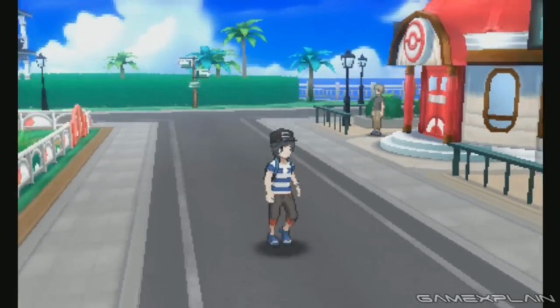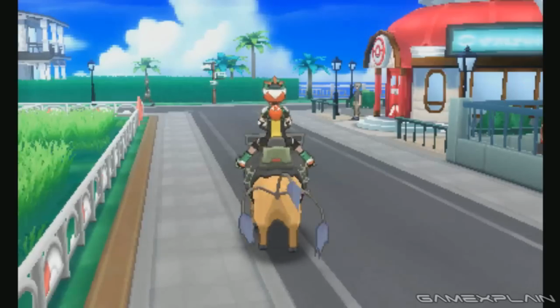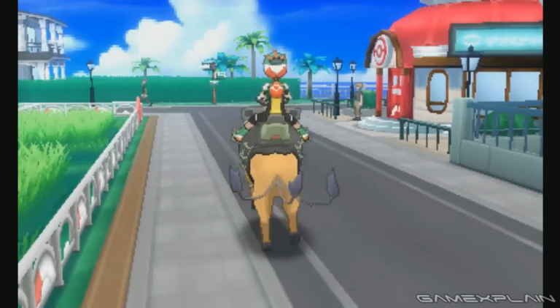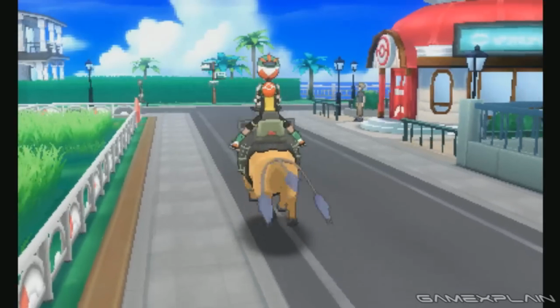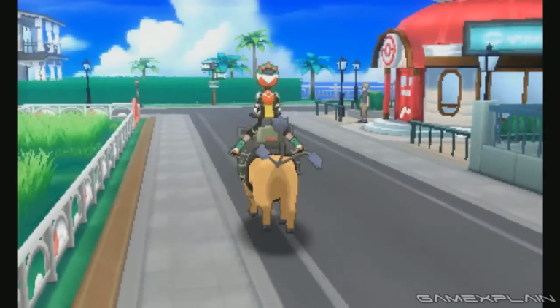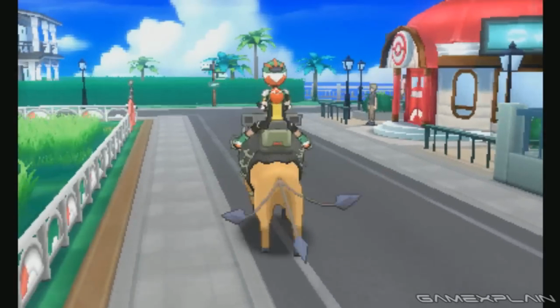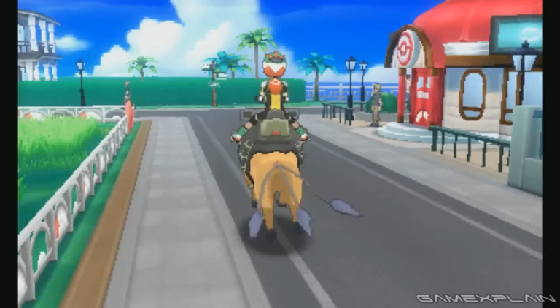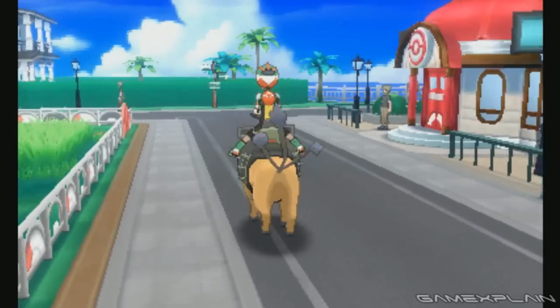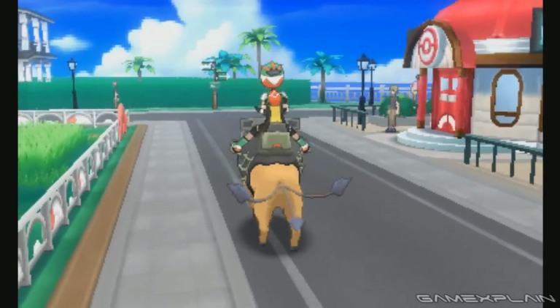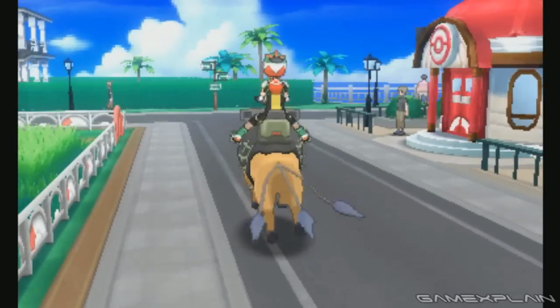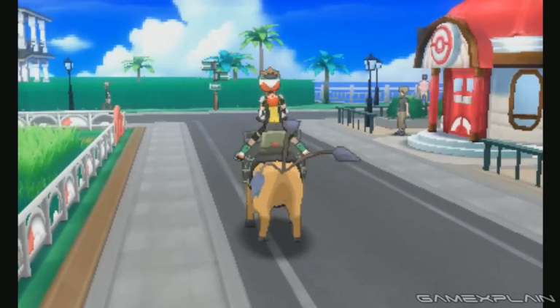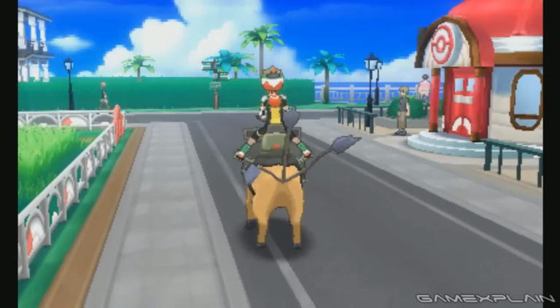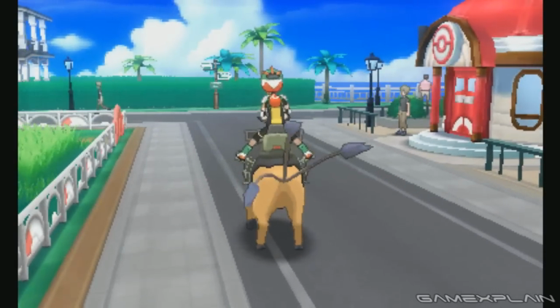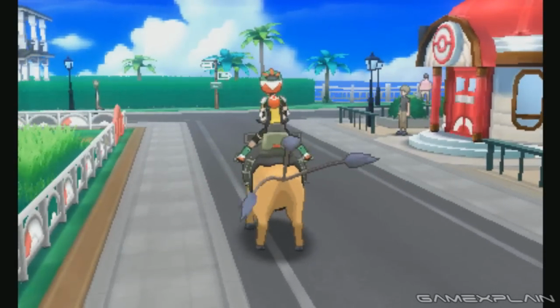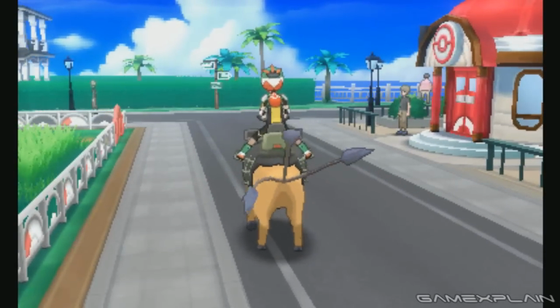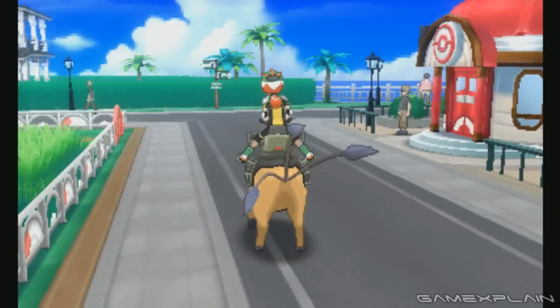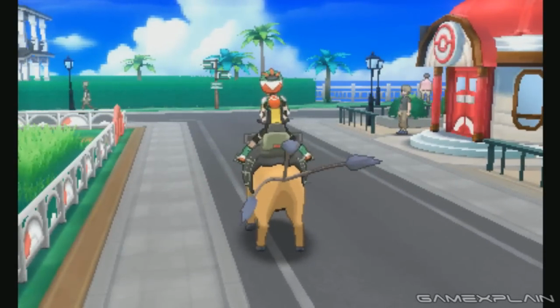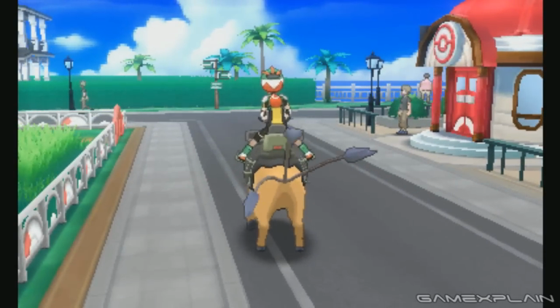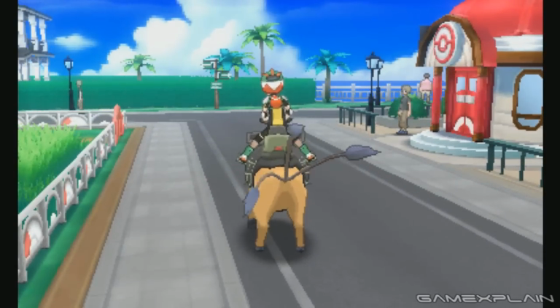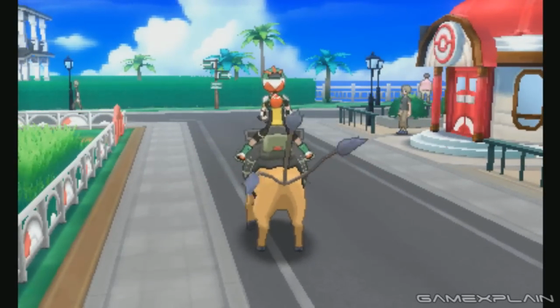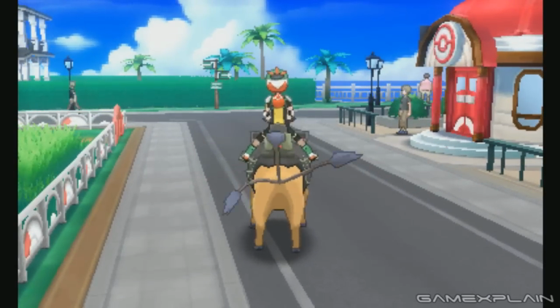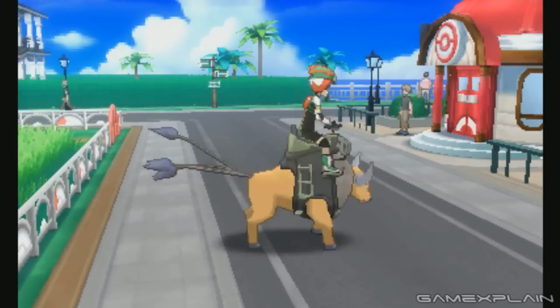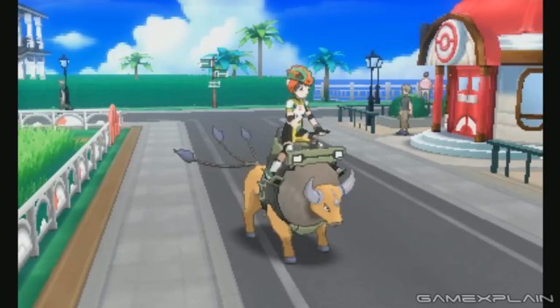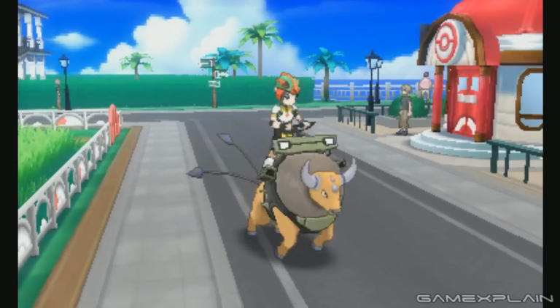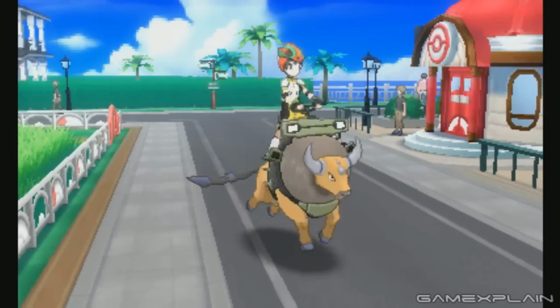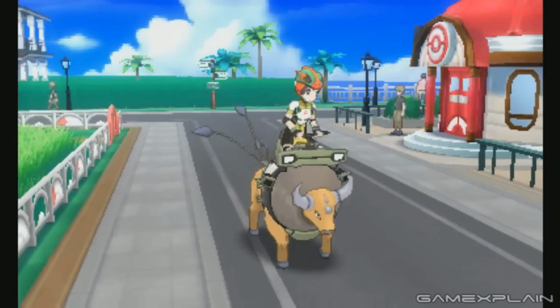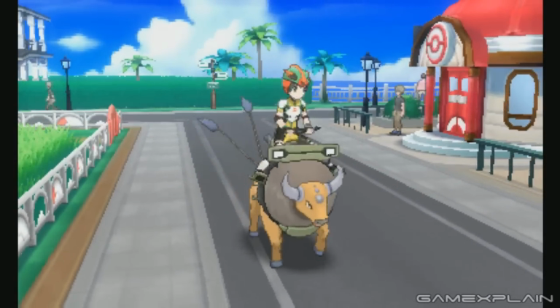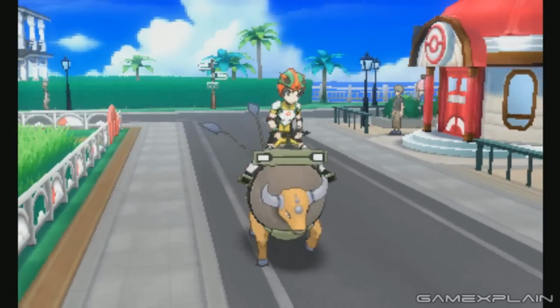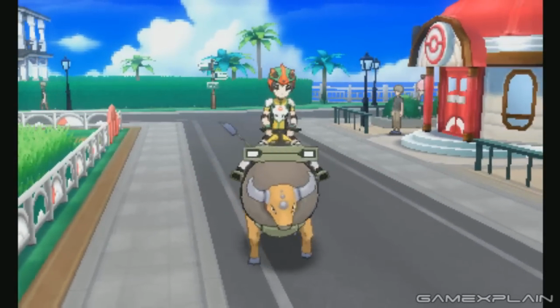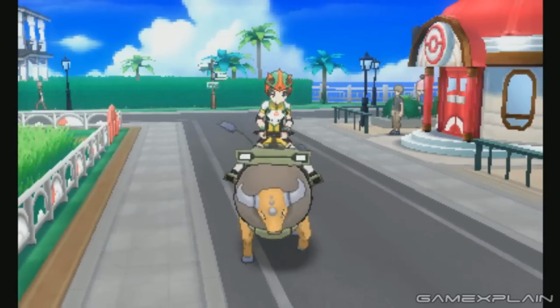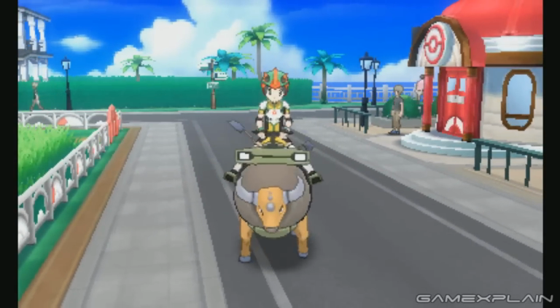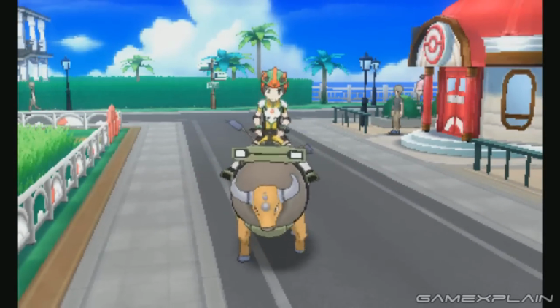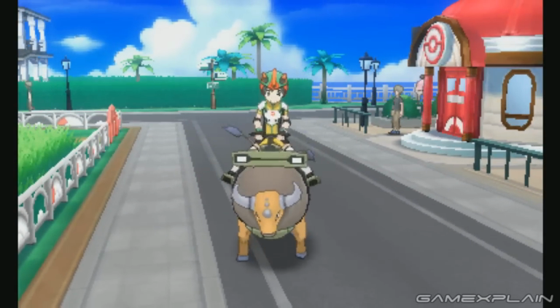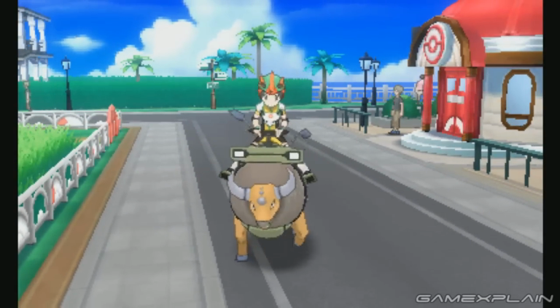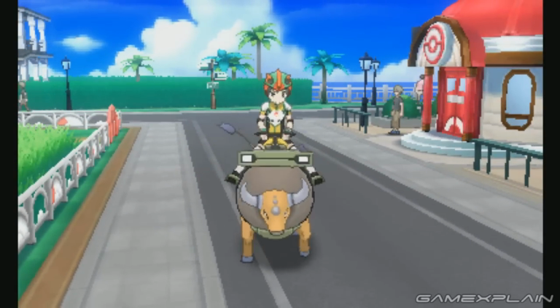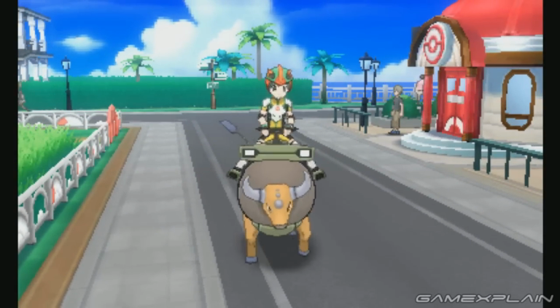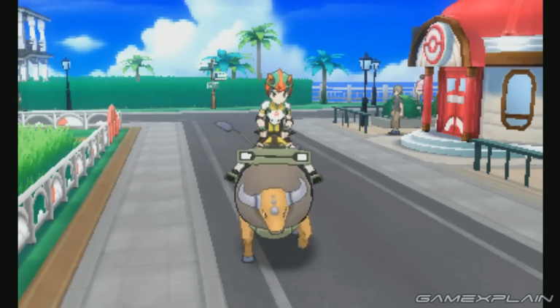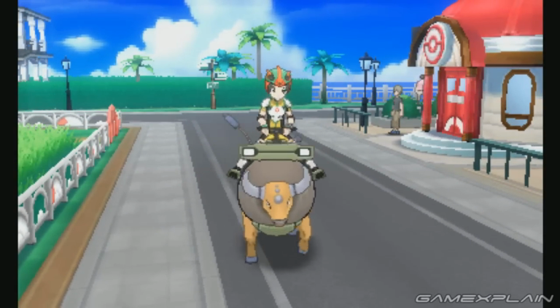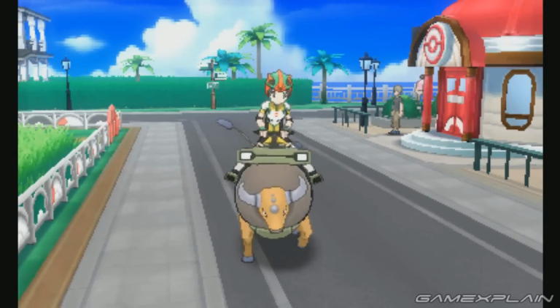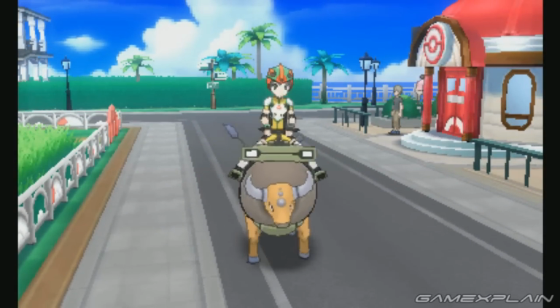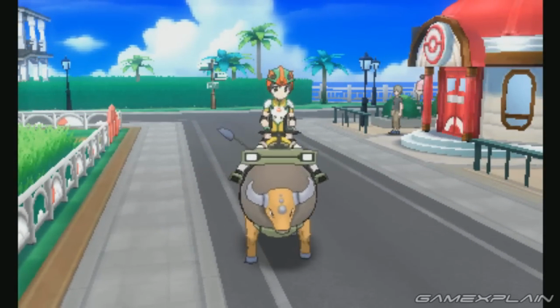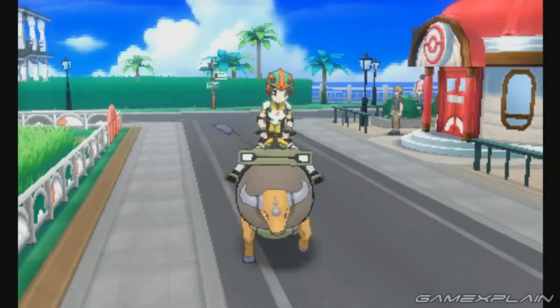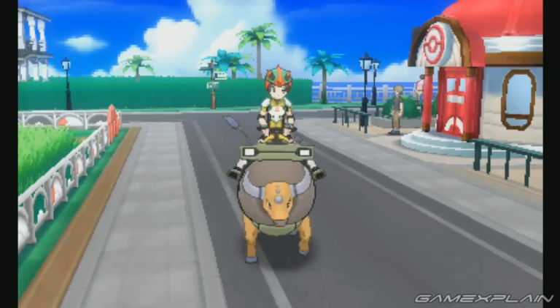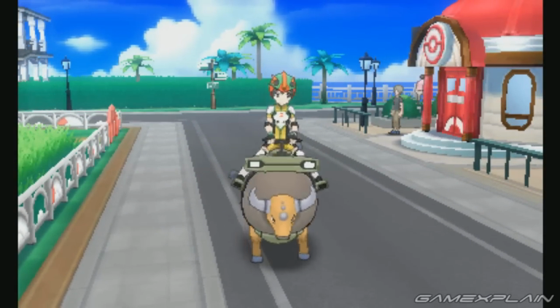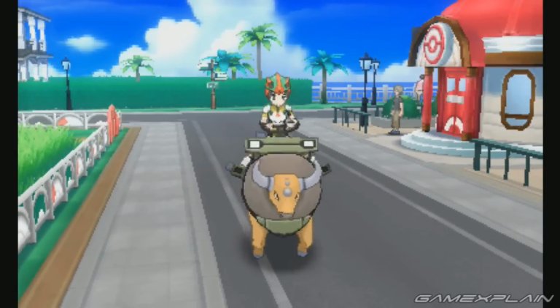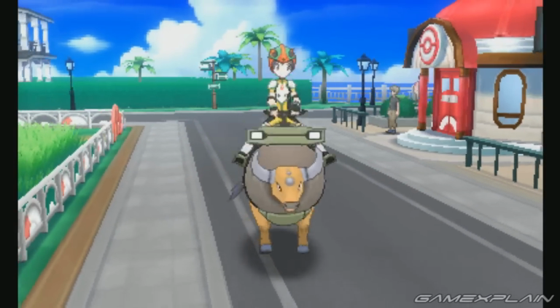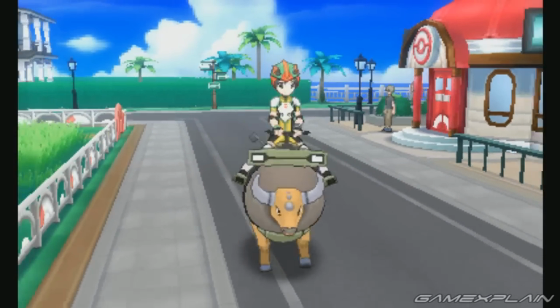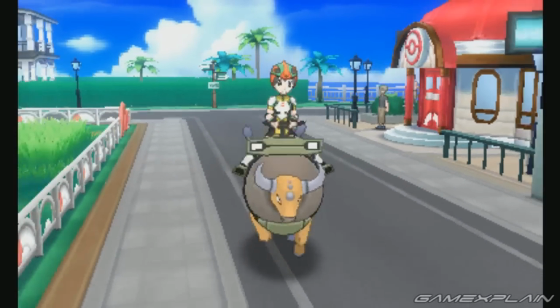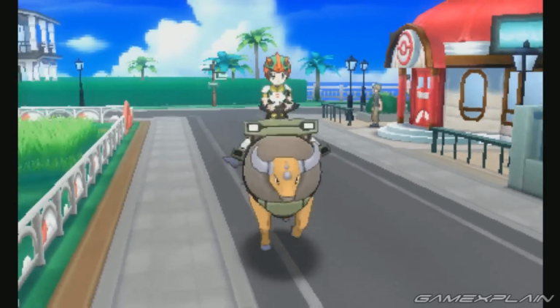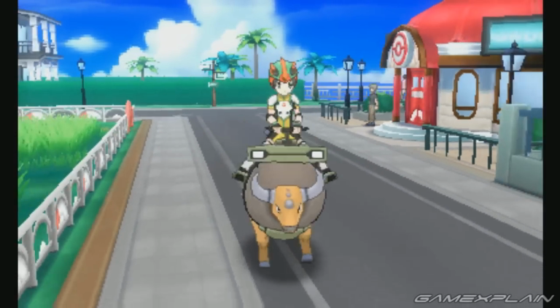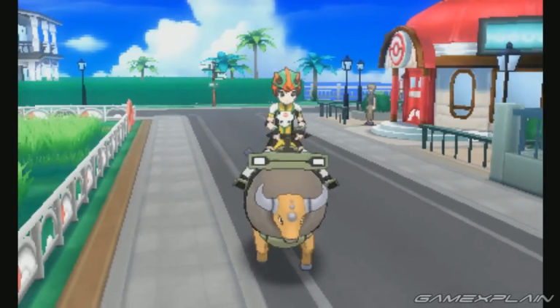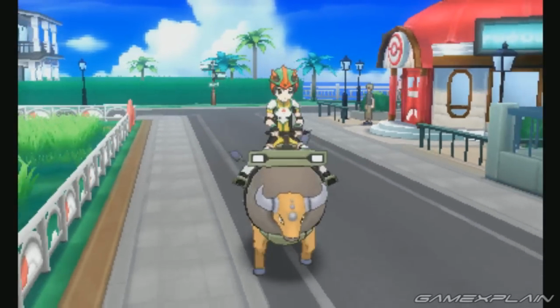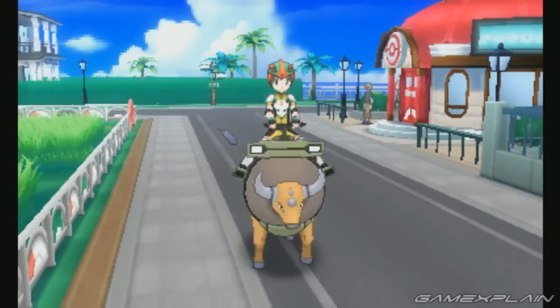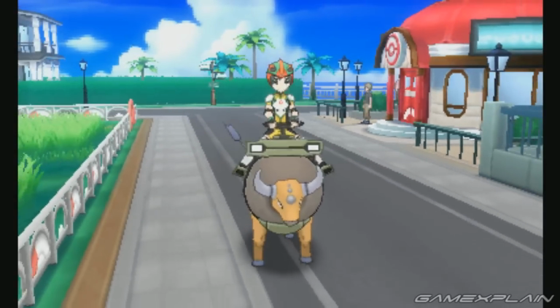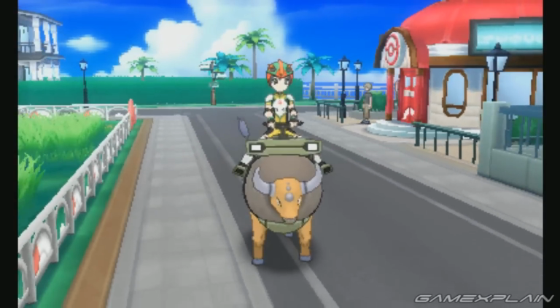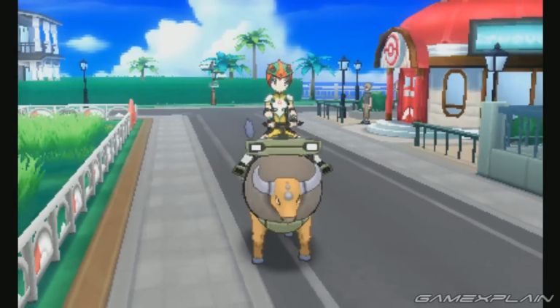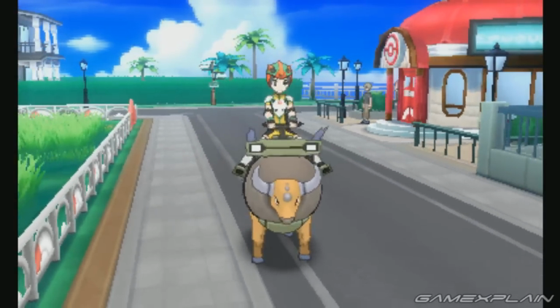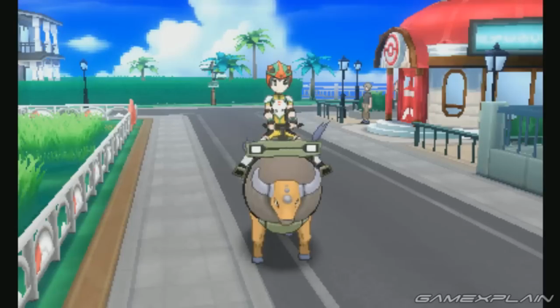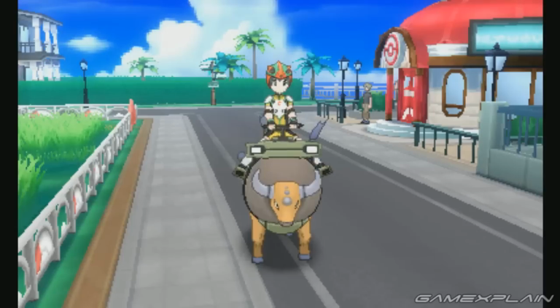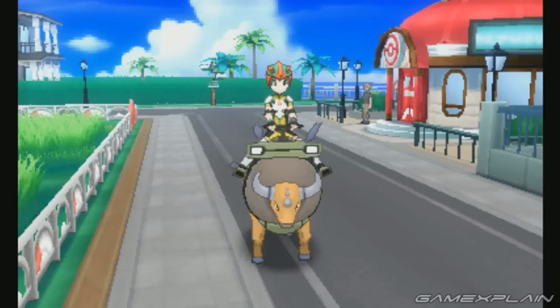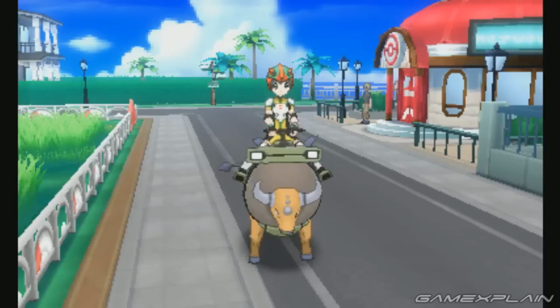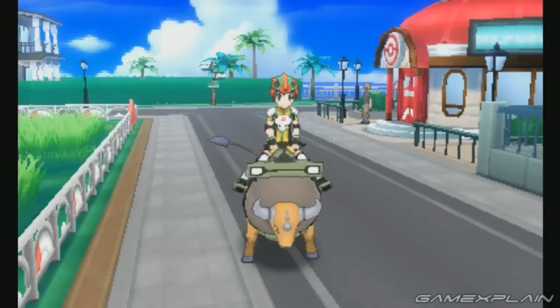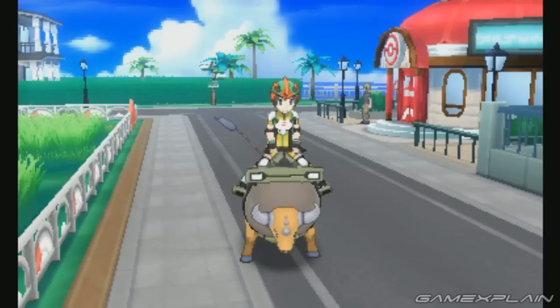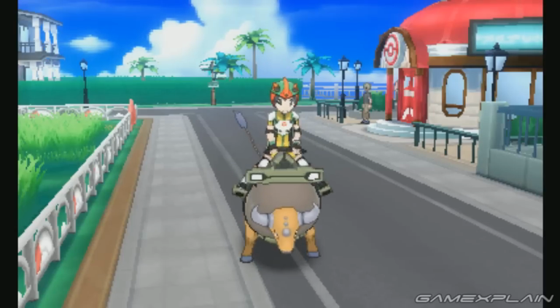This doesn't really happen with Tauros though. Instead, it drops its head in preparation of a charge rather quickly, but it doesn't lead to anything else.